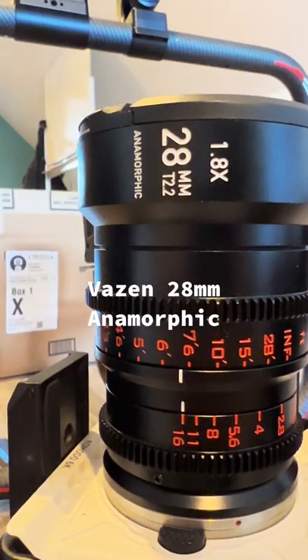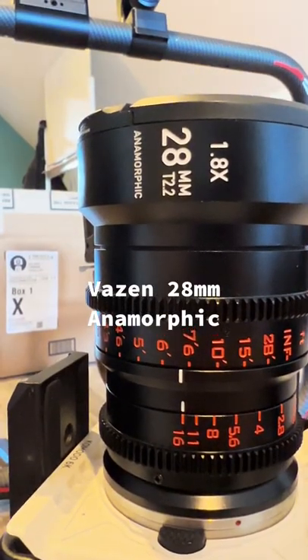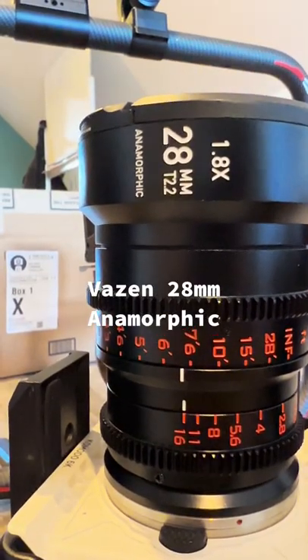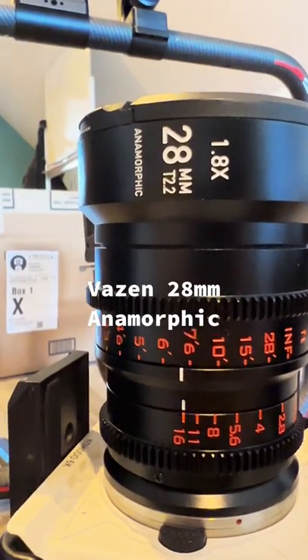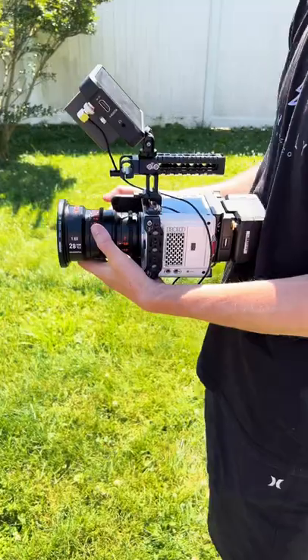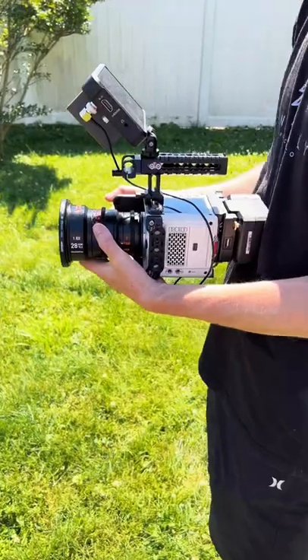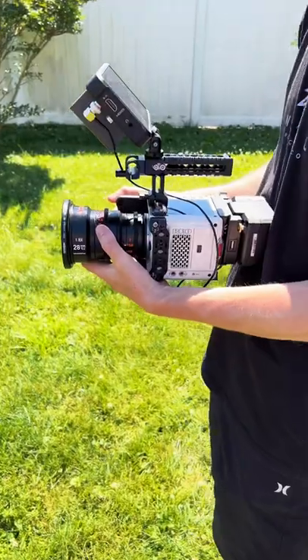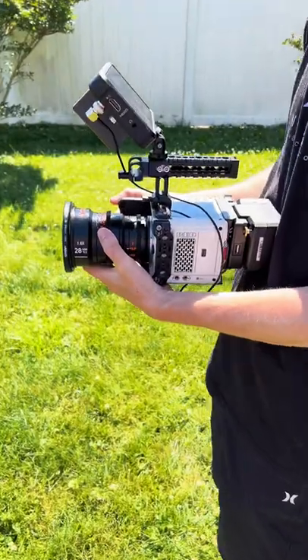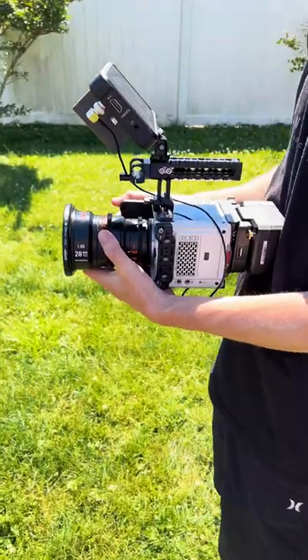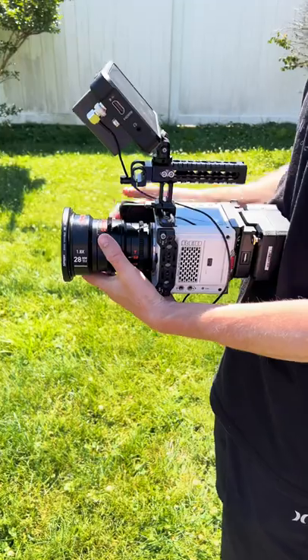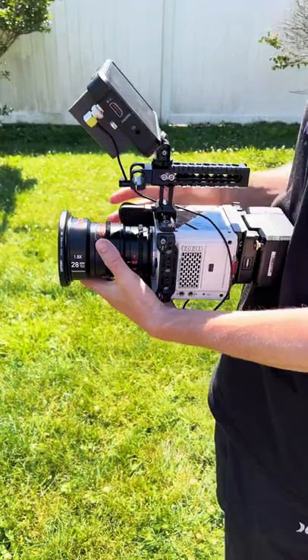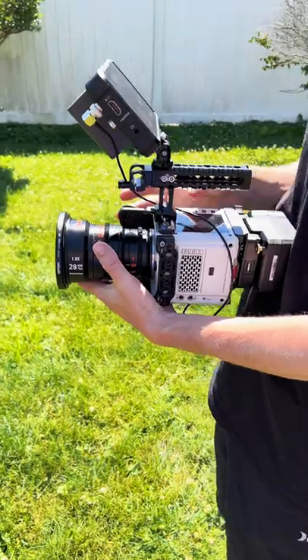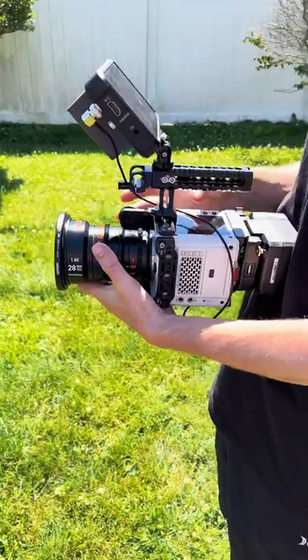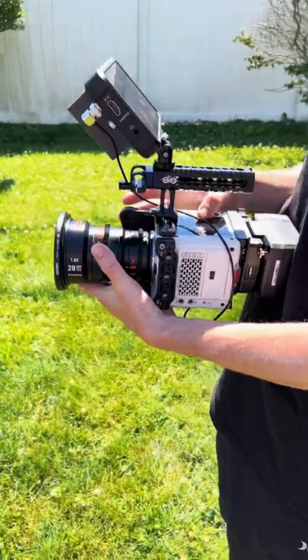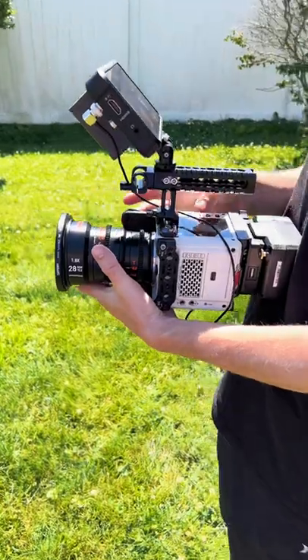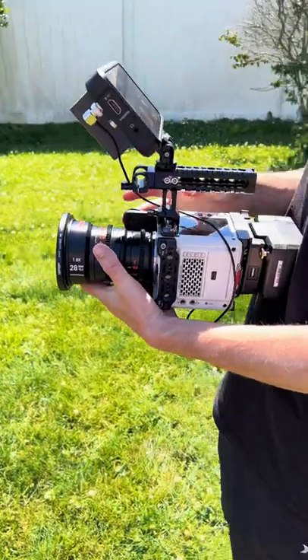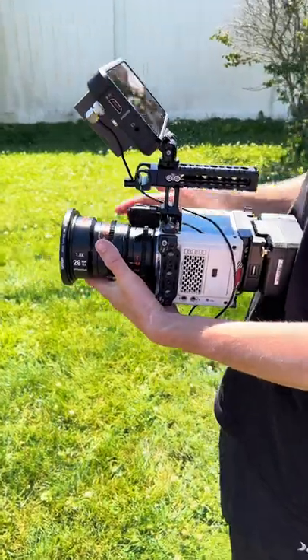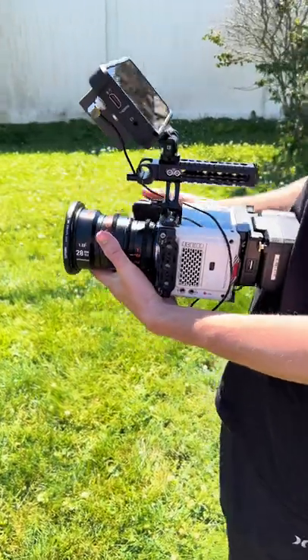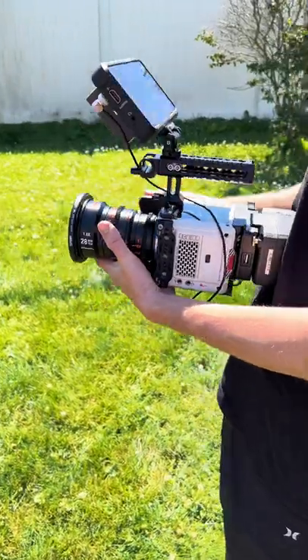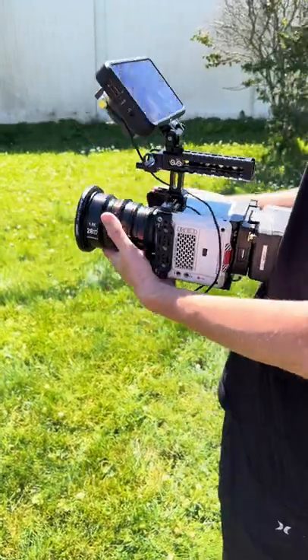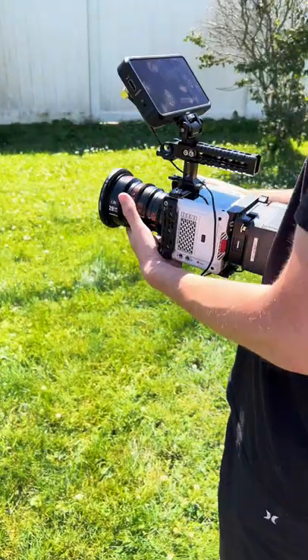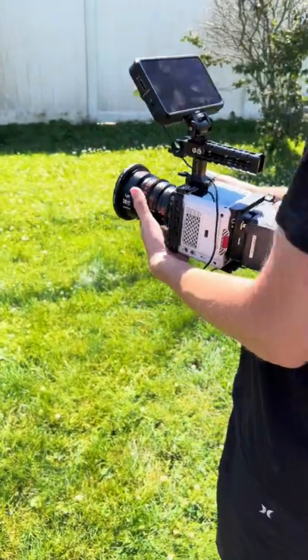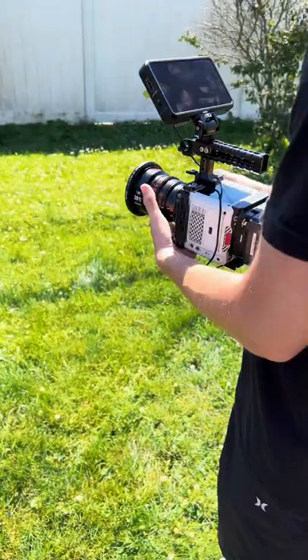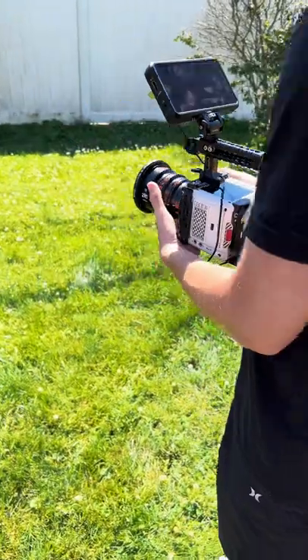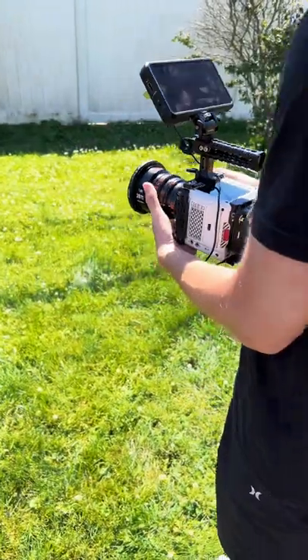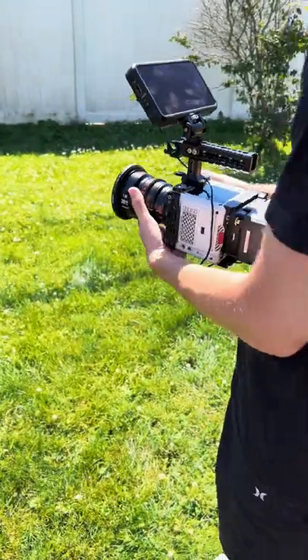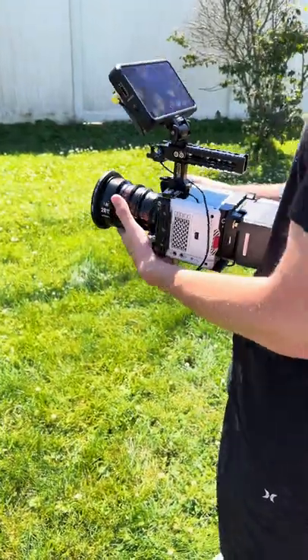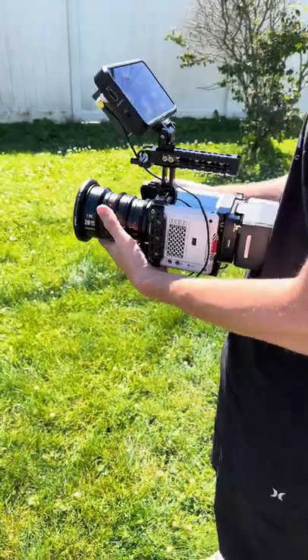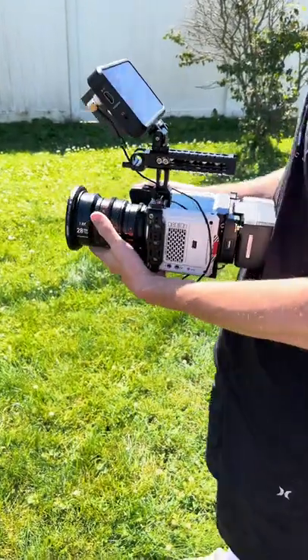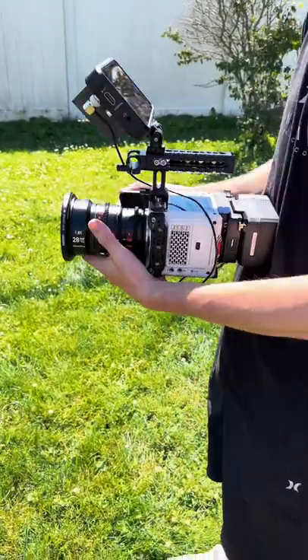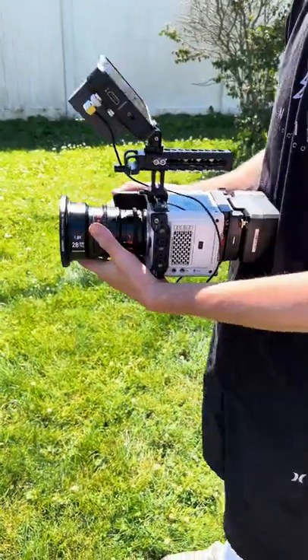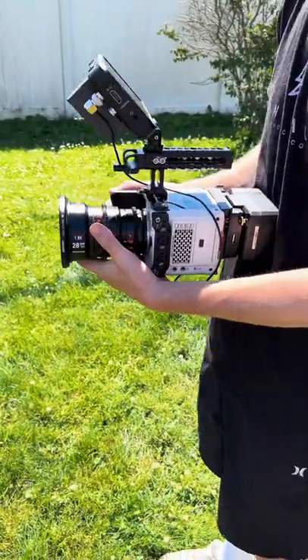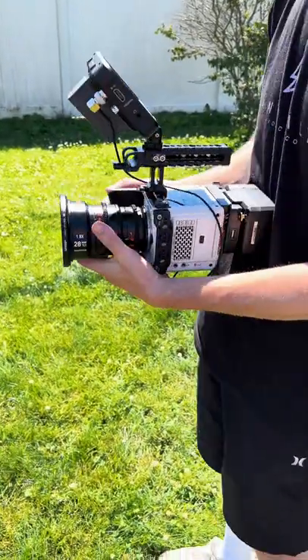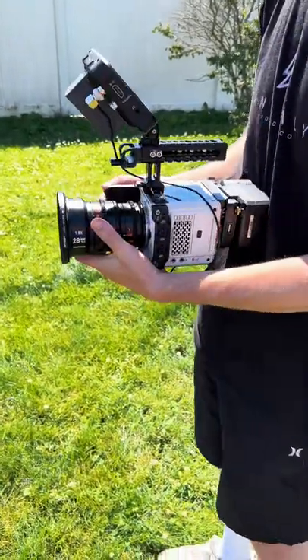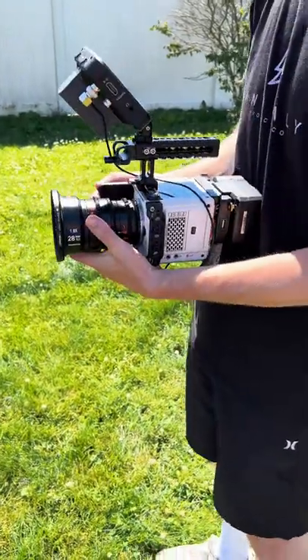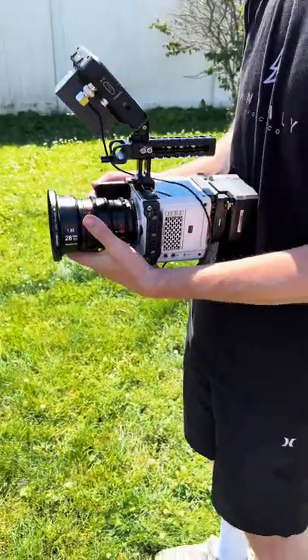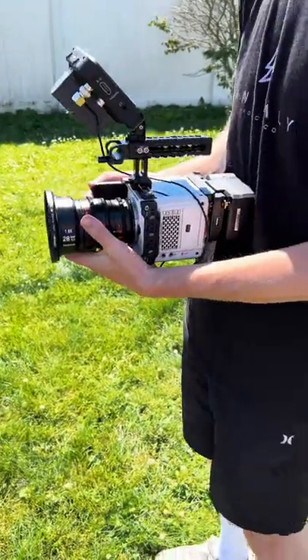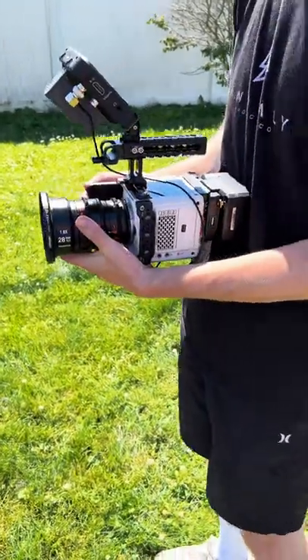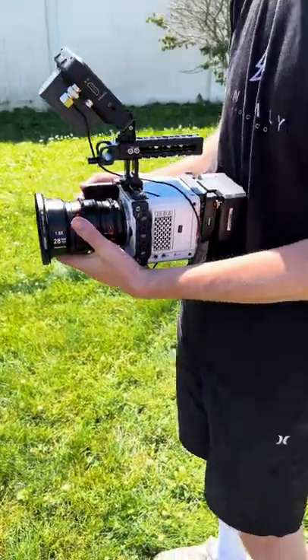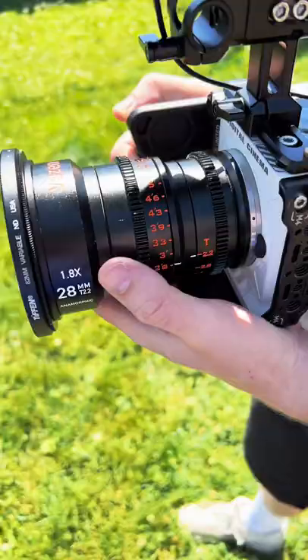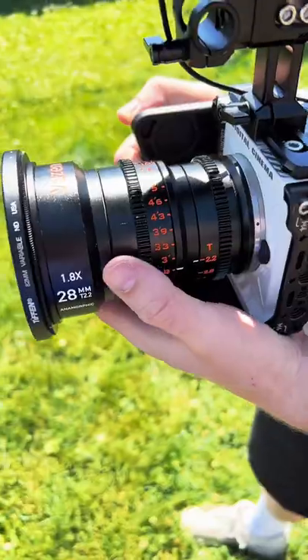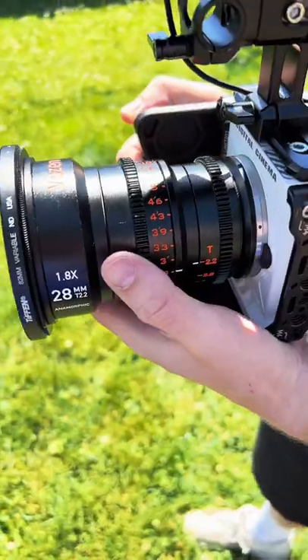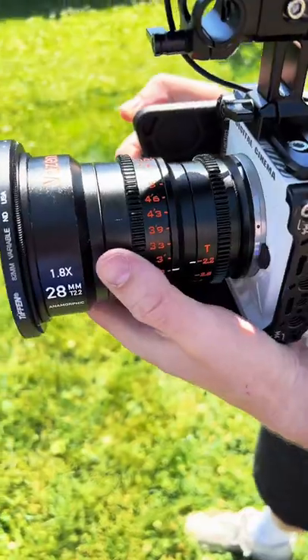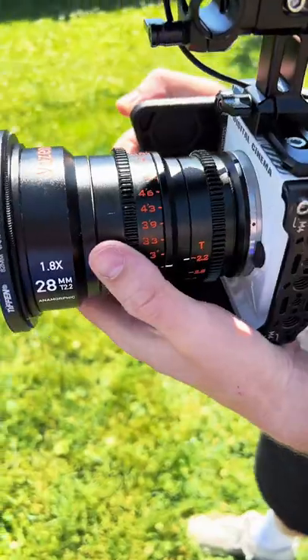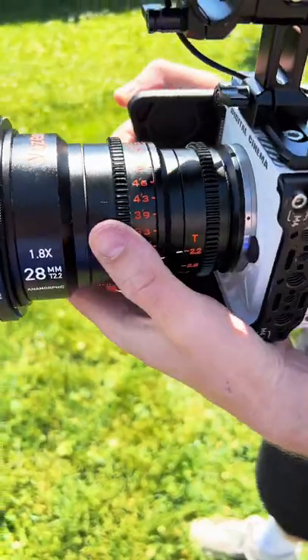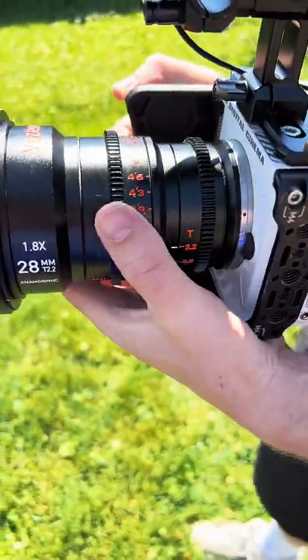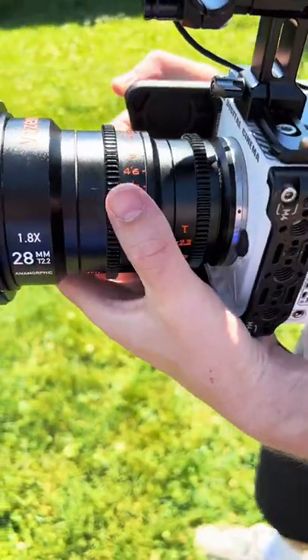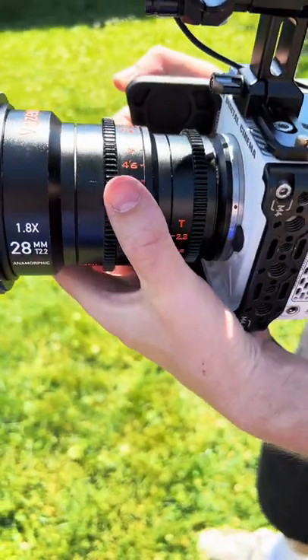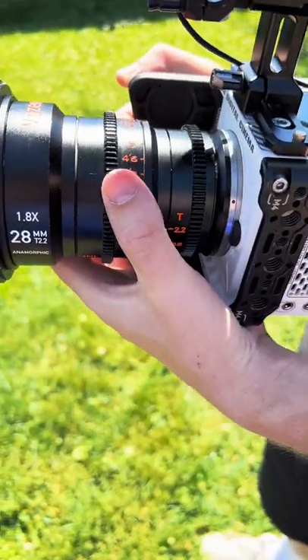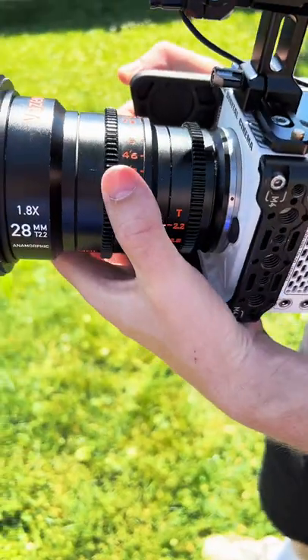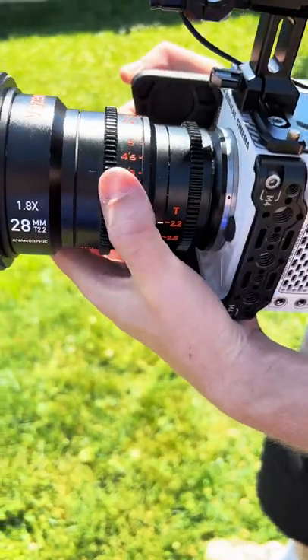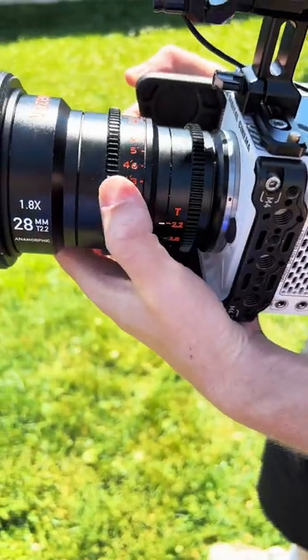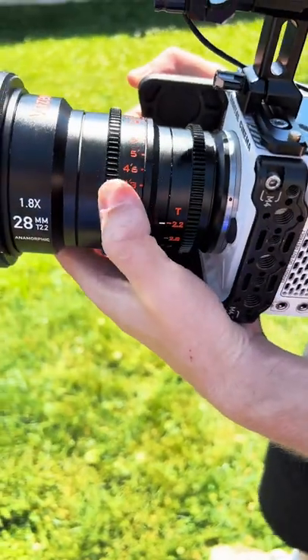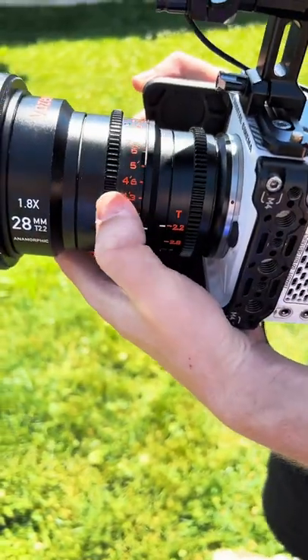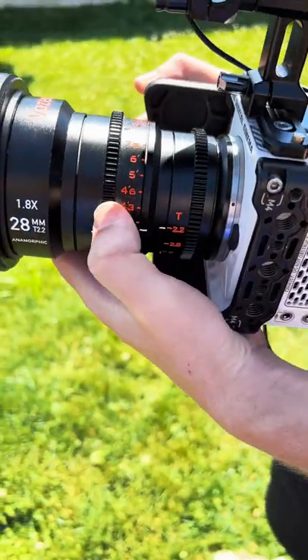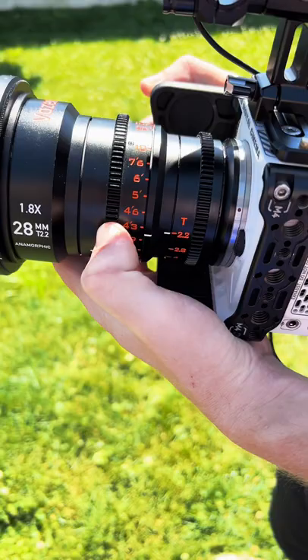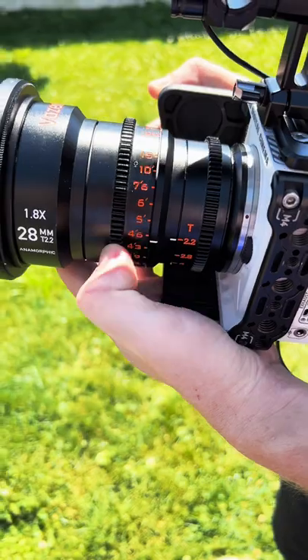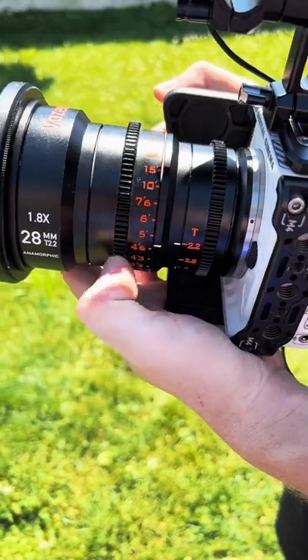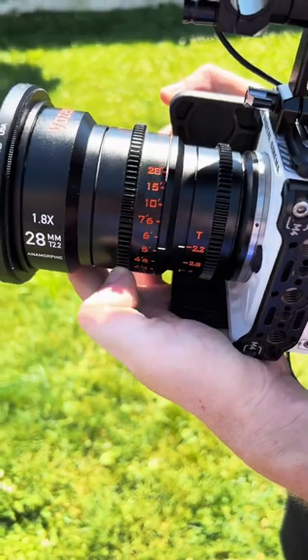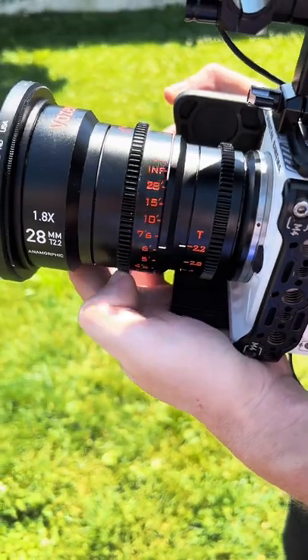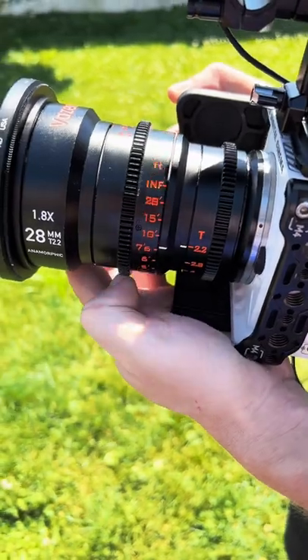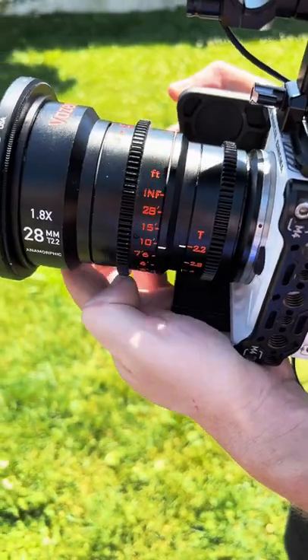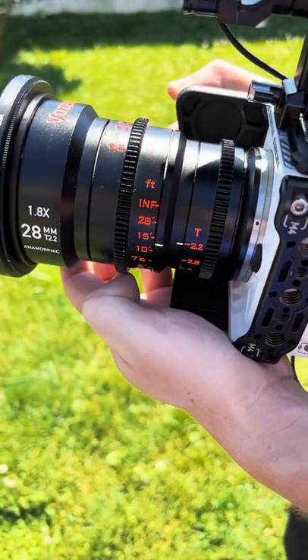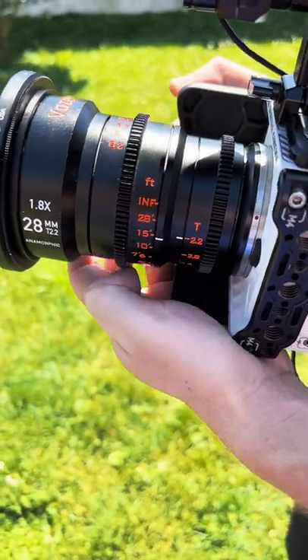I mostly shoot on zoom lenses, so having a prime is pretty different, but so far I really like it. Just in a matter of minutes, I've gotten some crazy footage, so let me know if you want to see it.